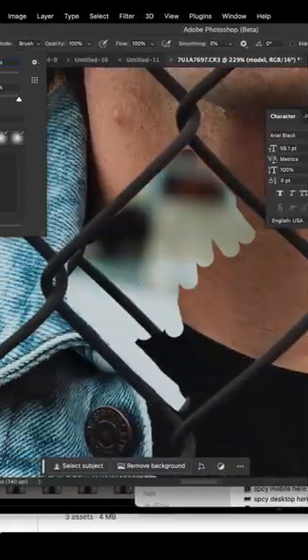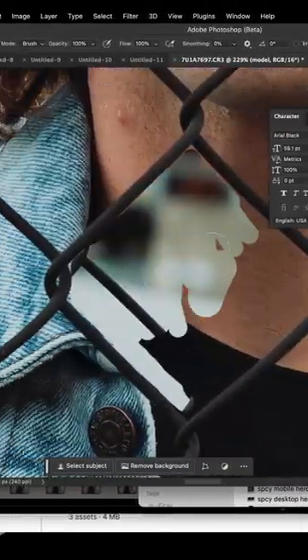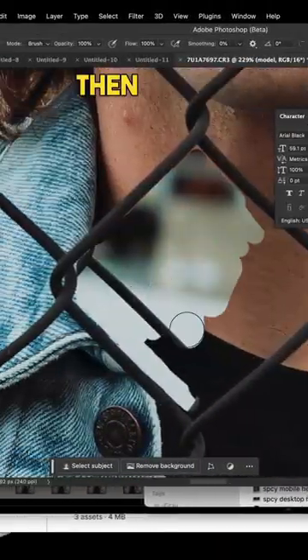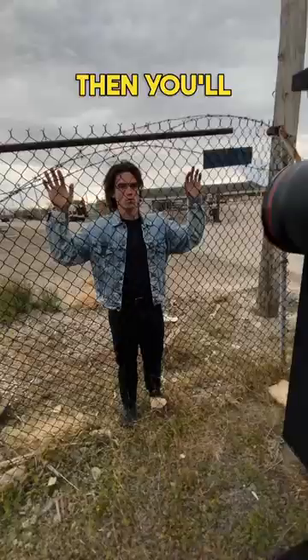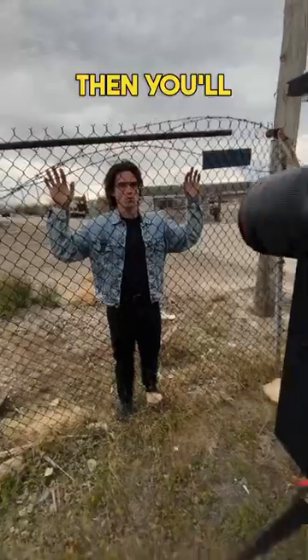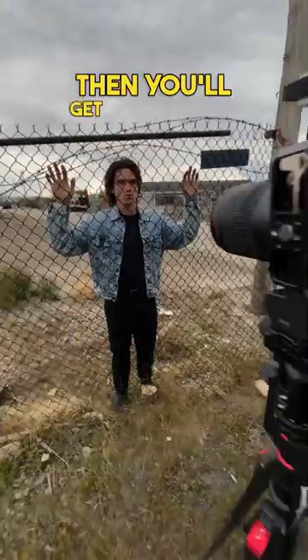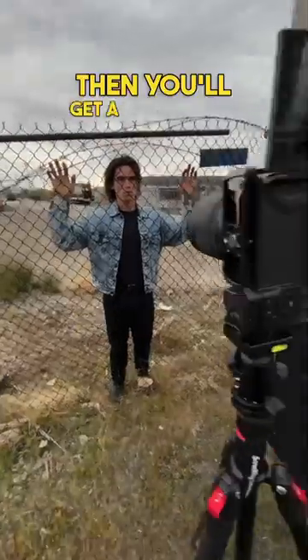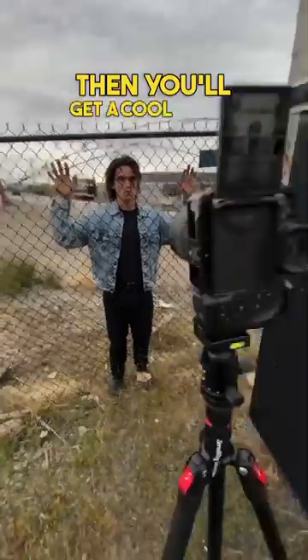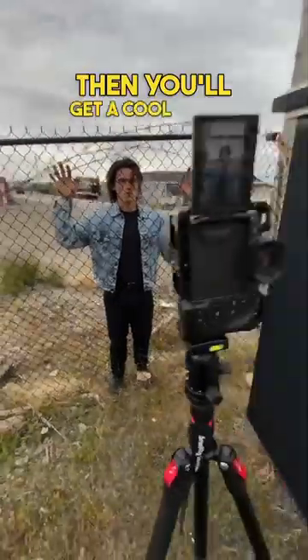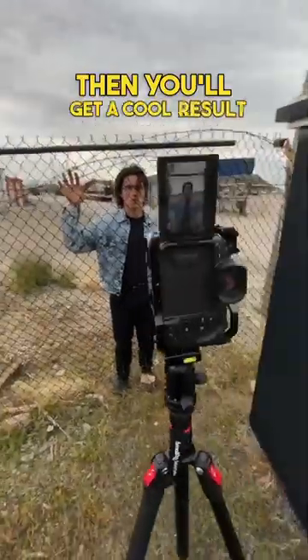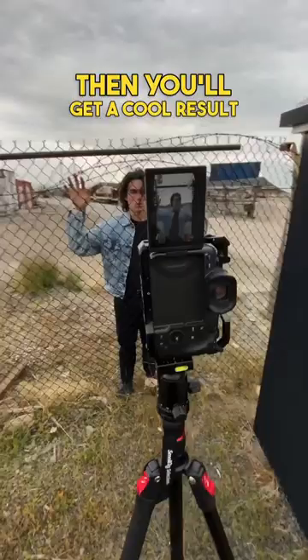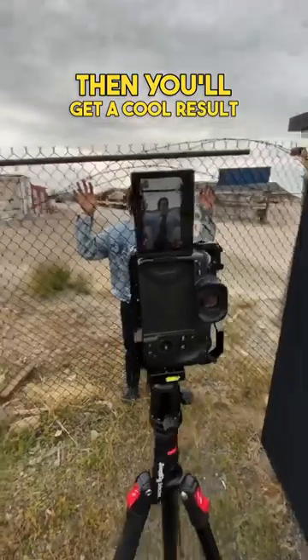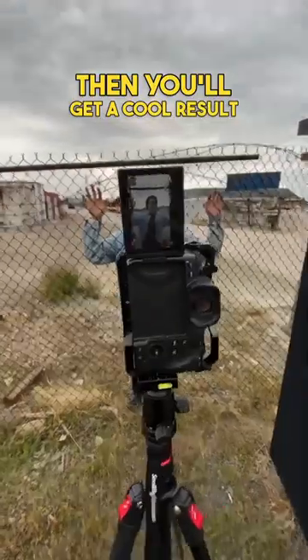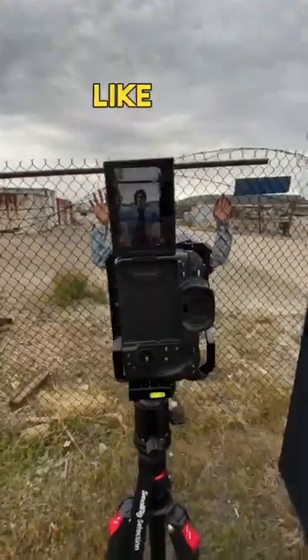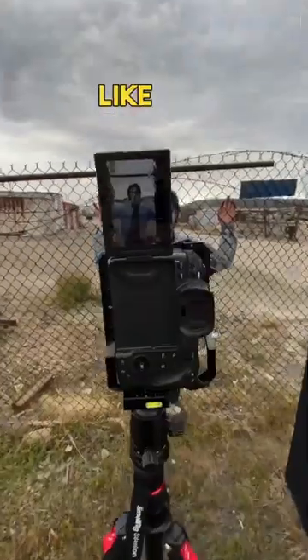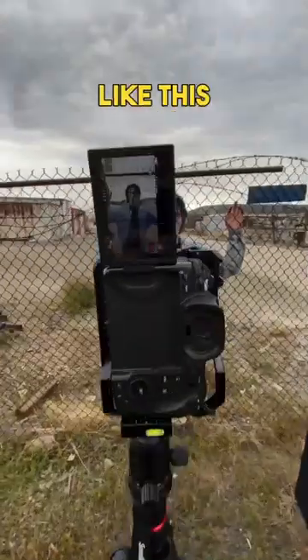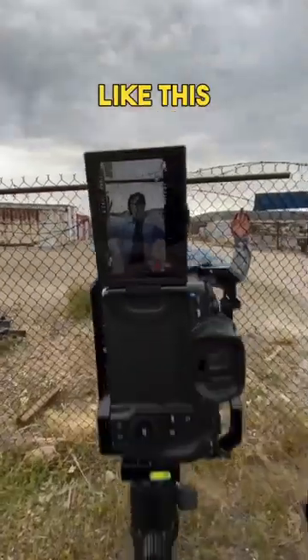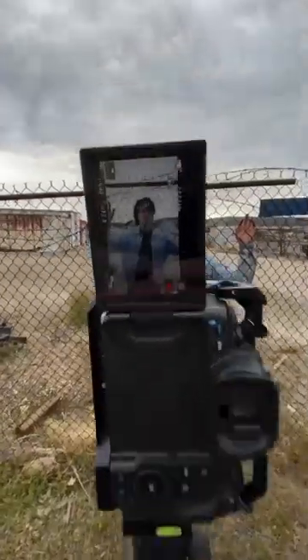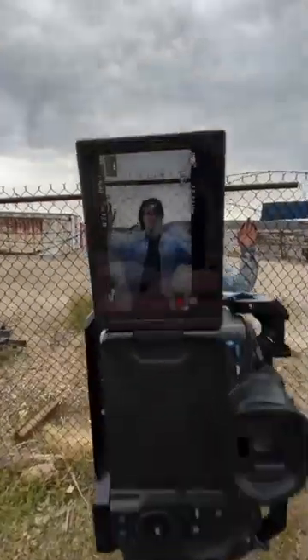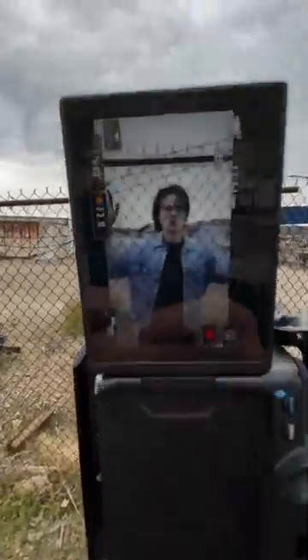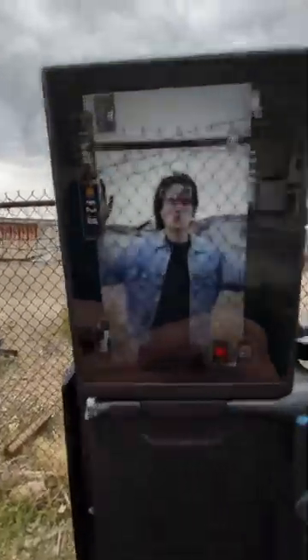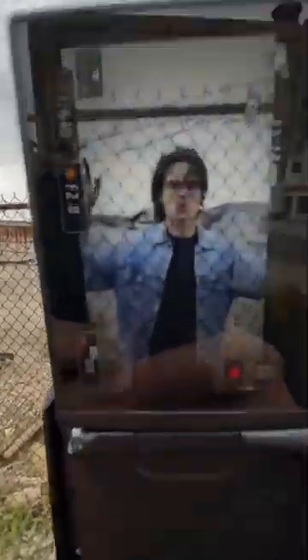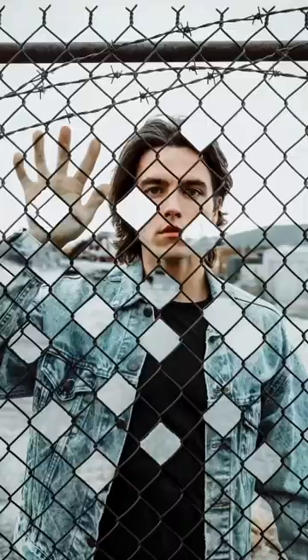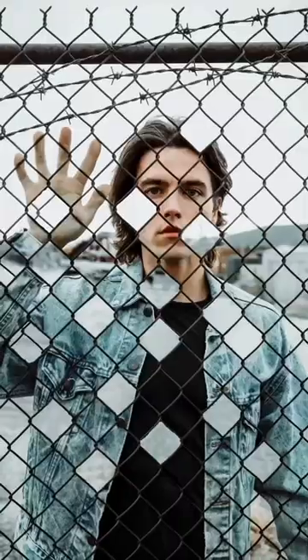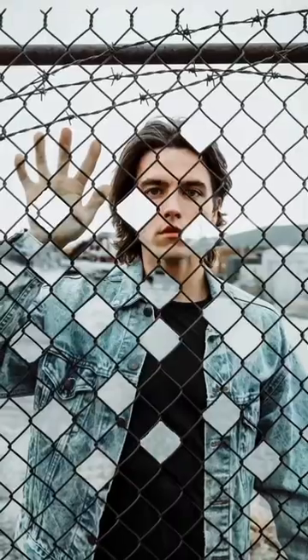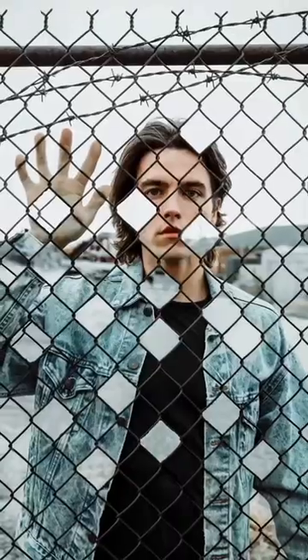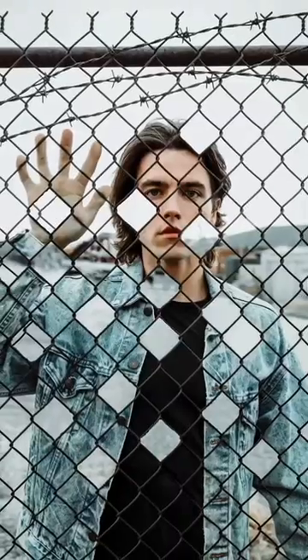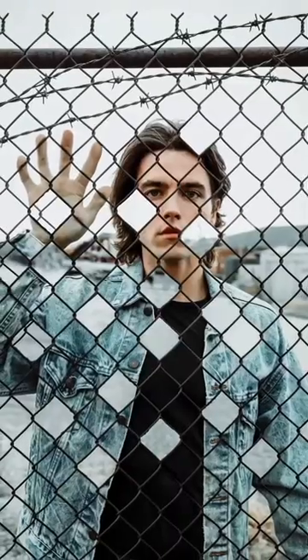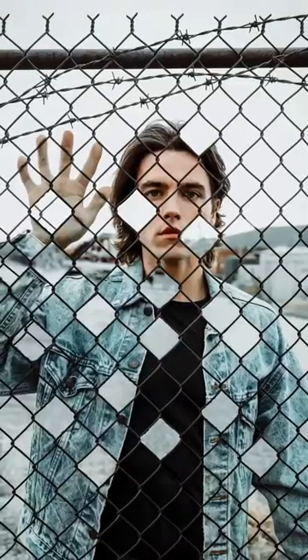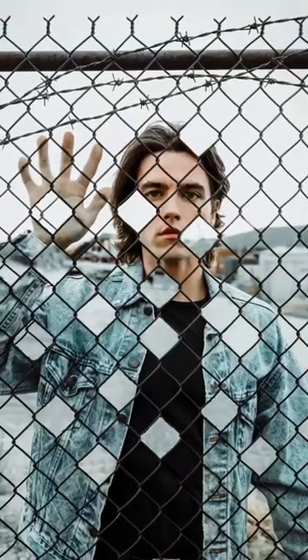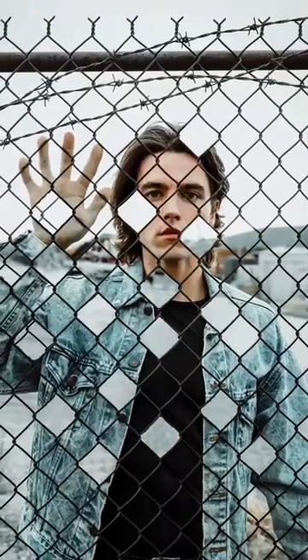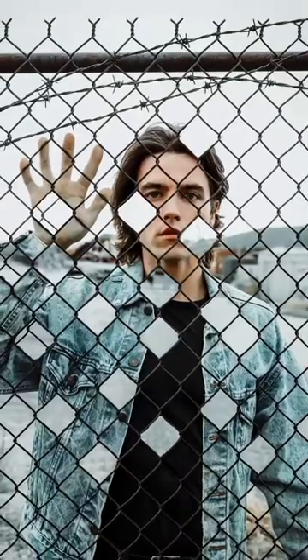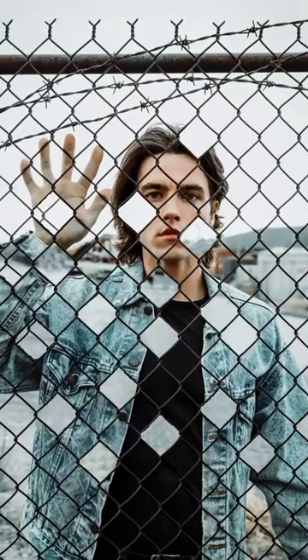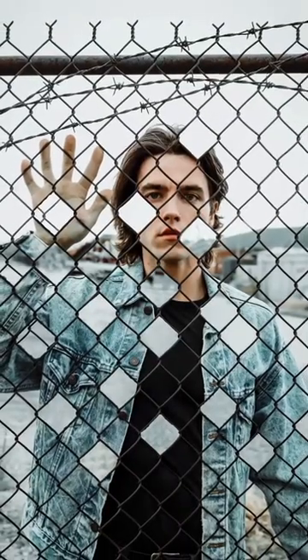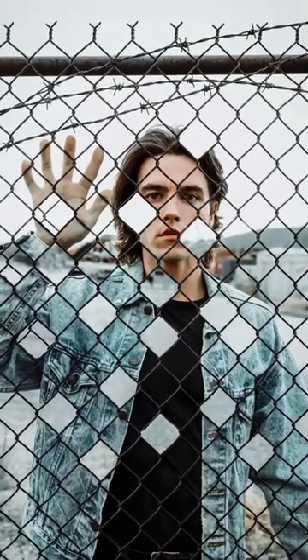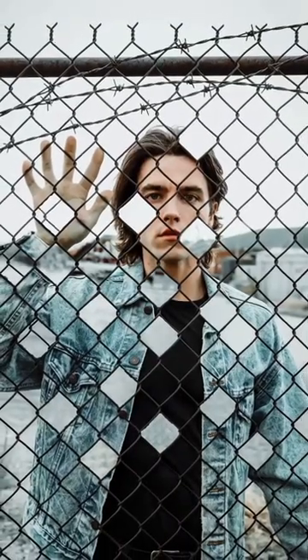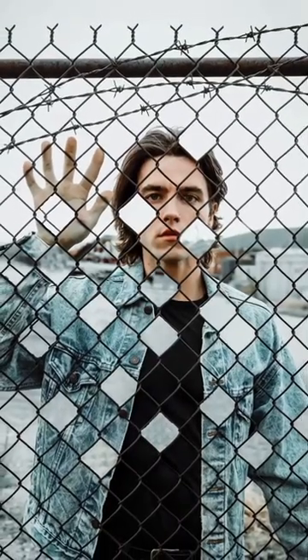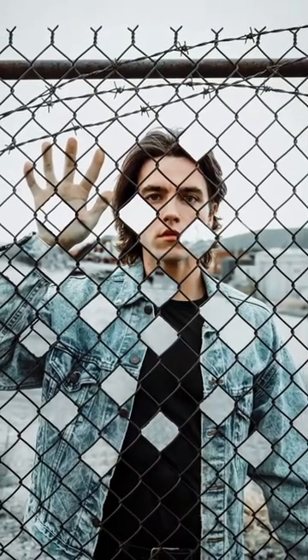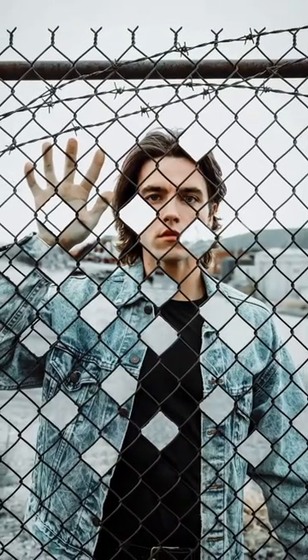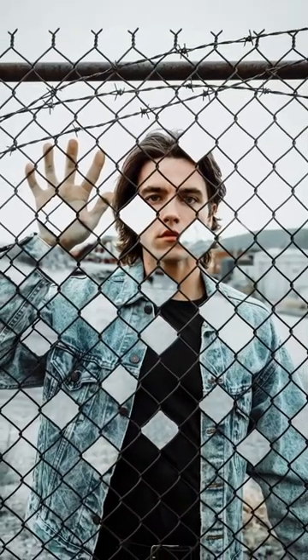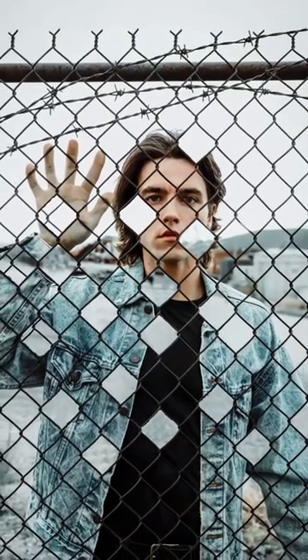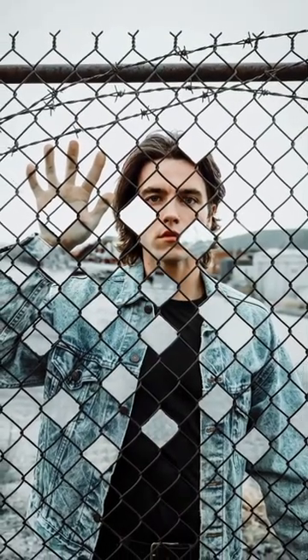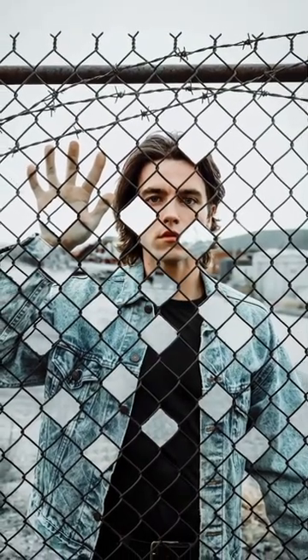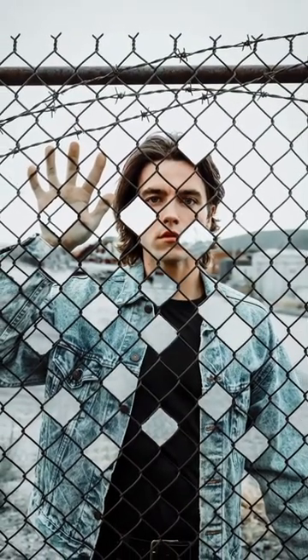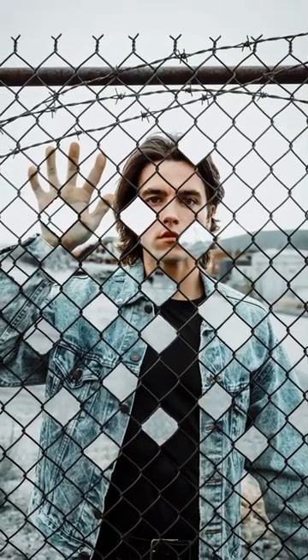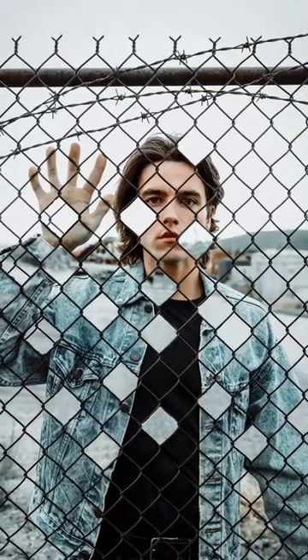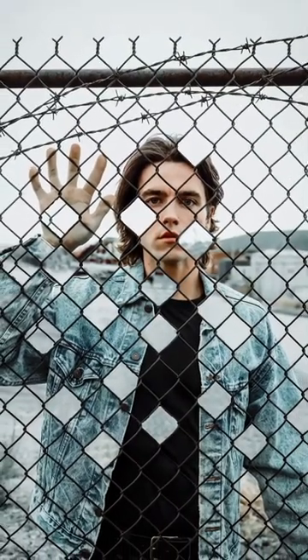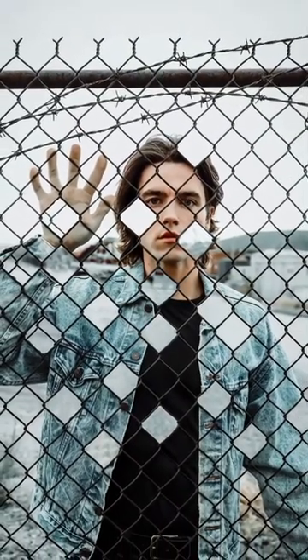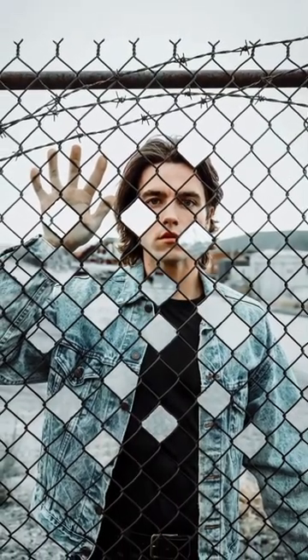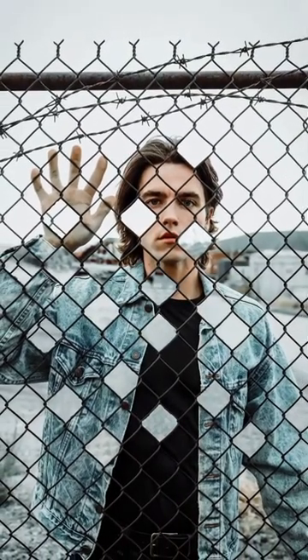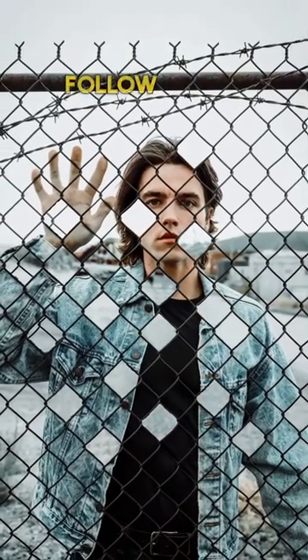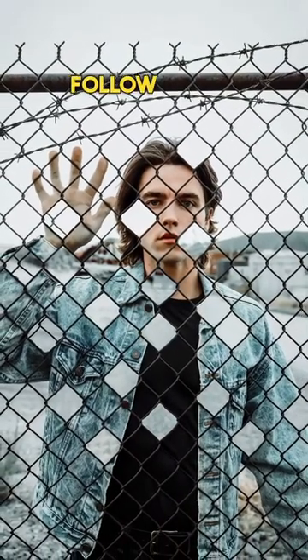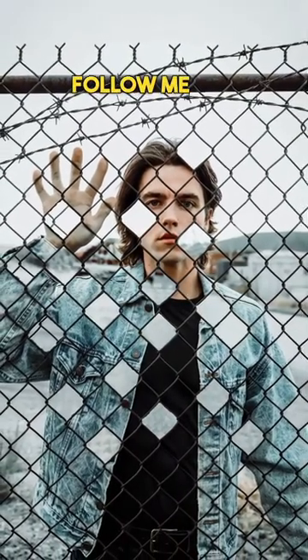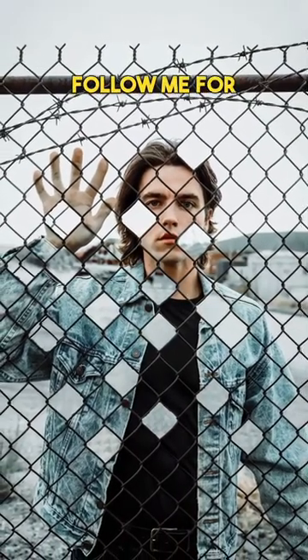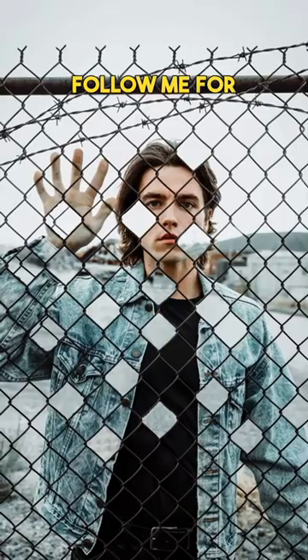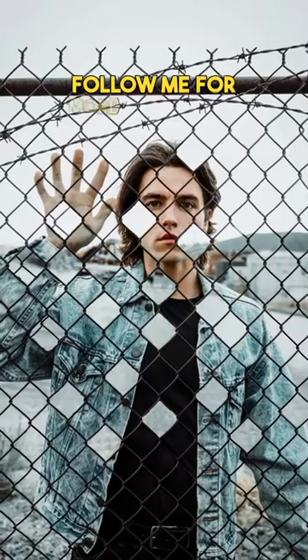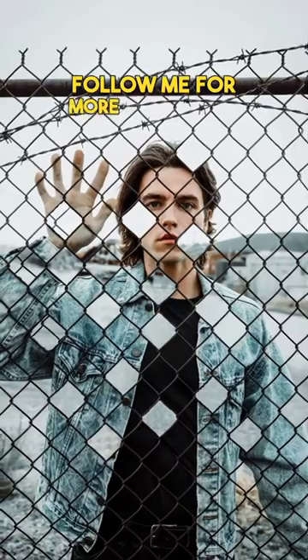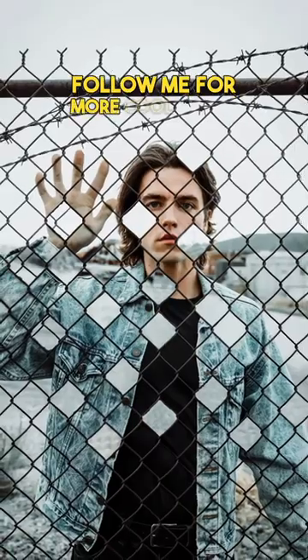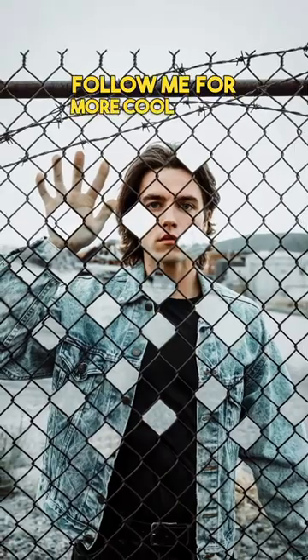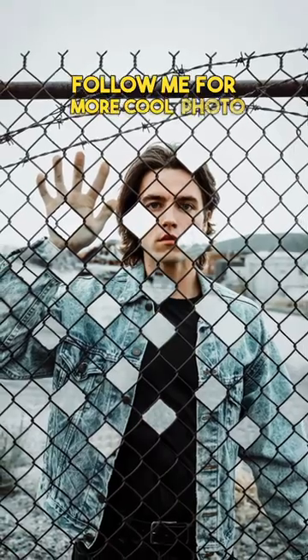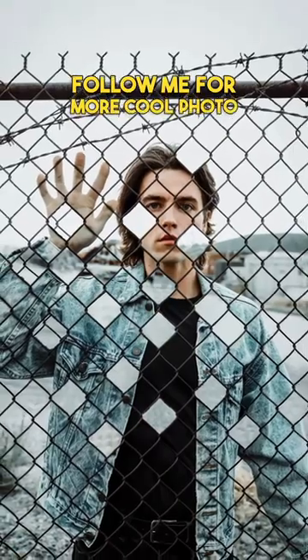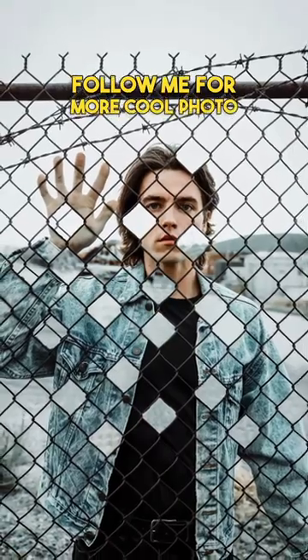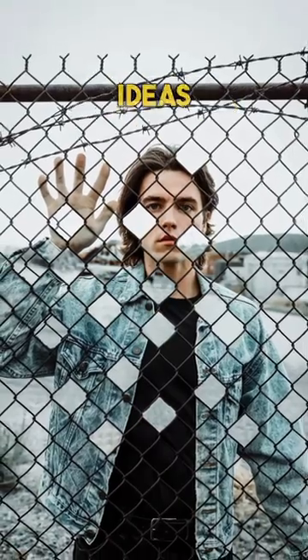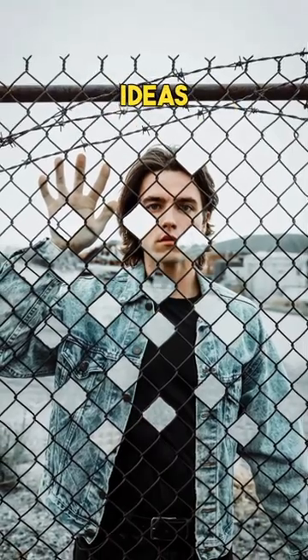Then you'll get a cool result like this. Follow me for more cool photo ideas.